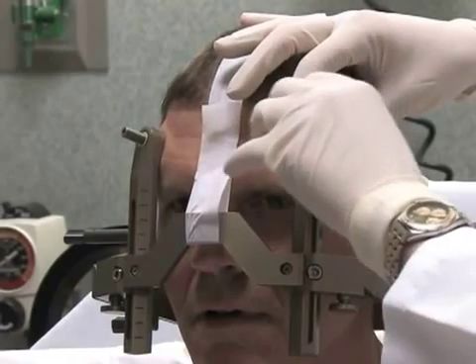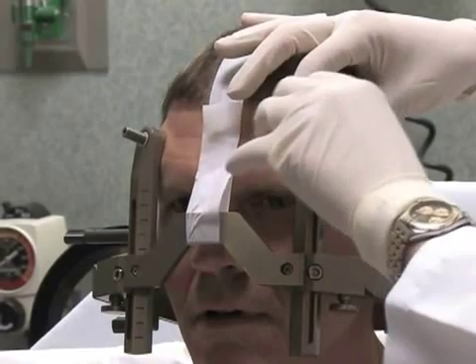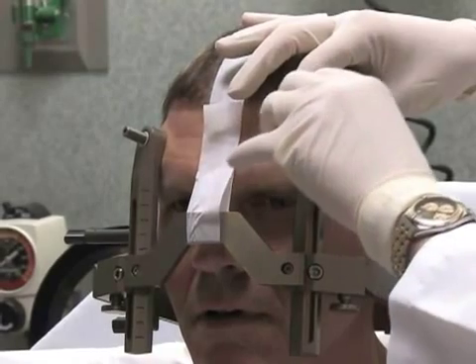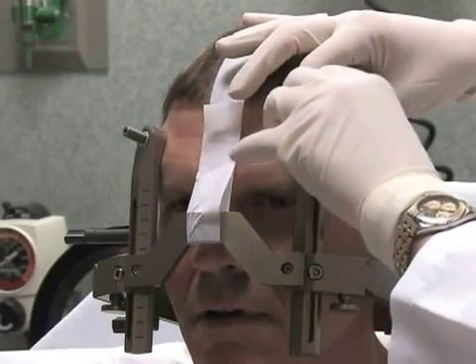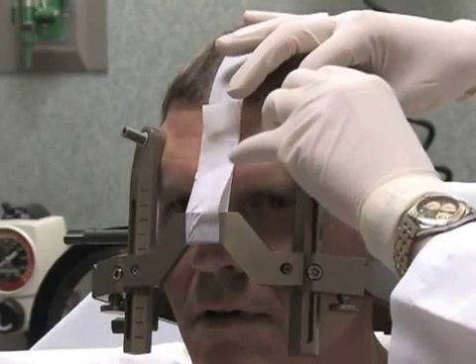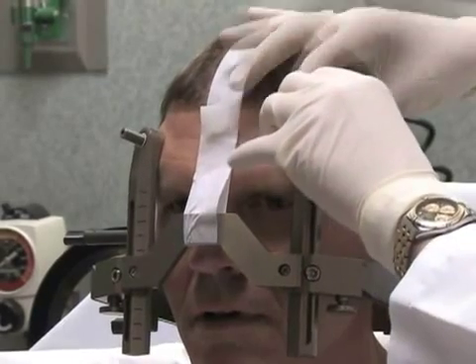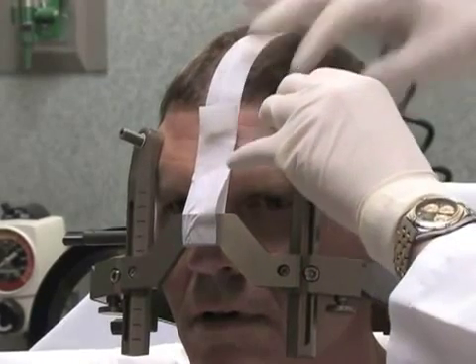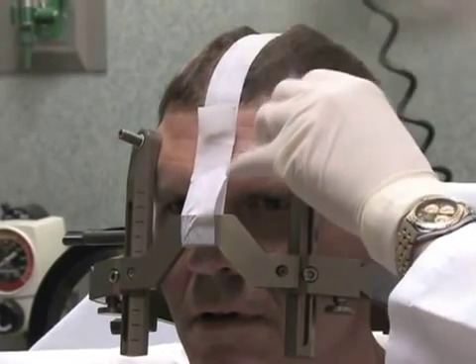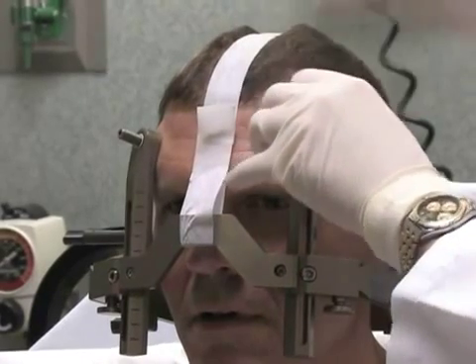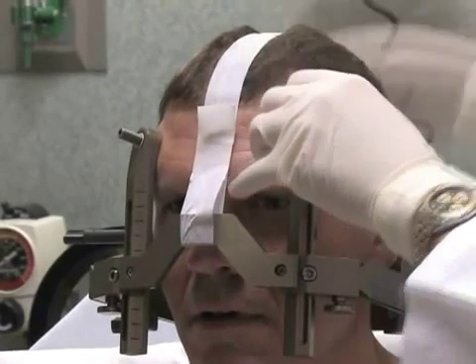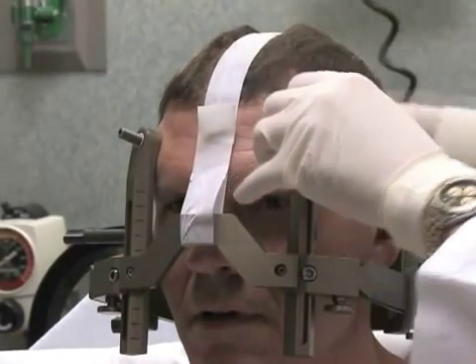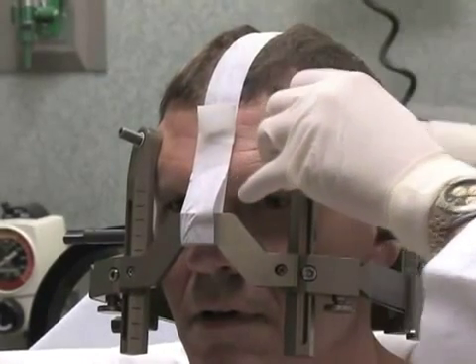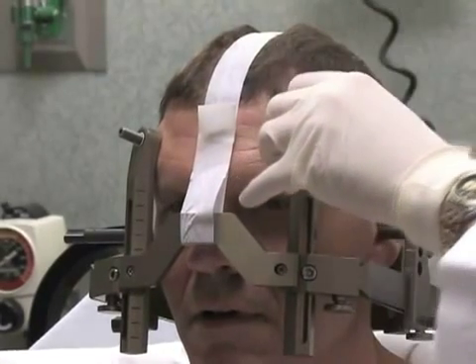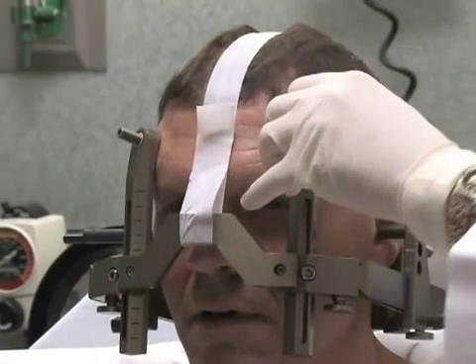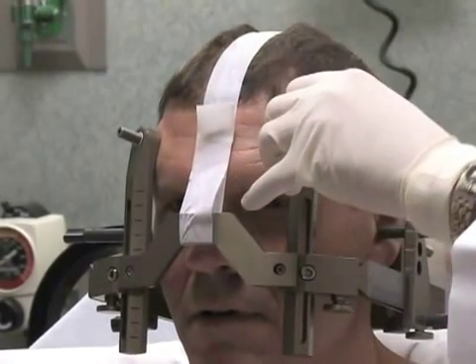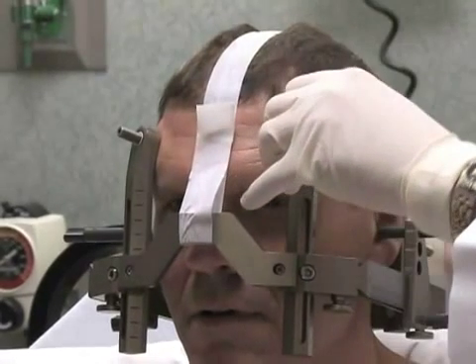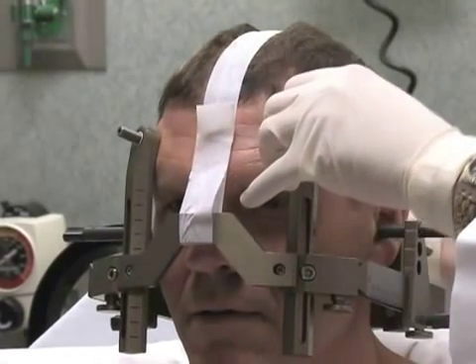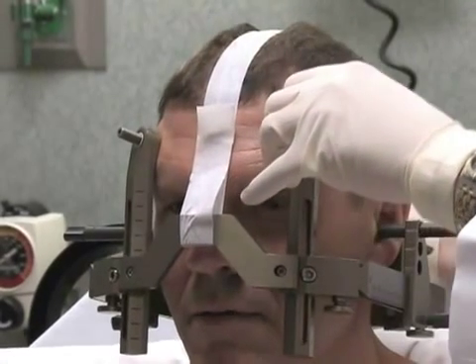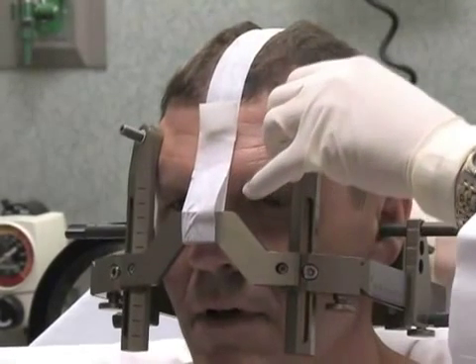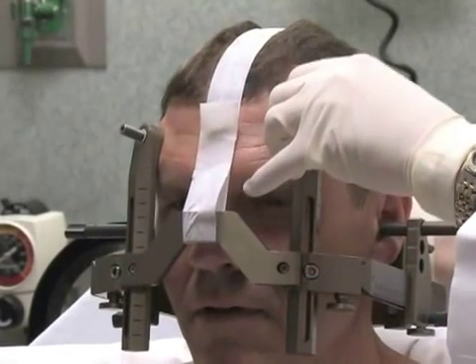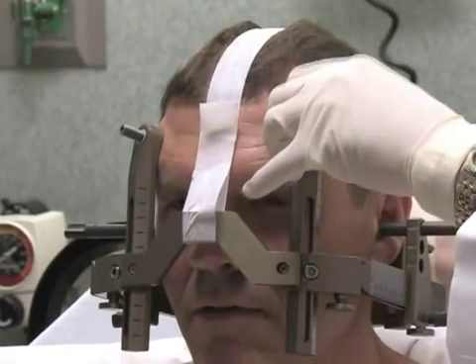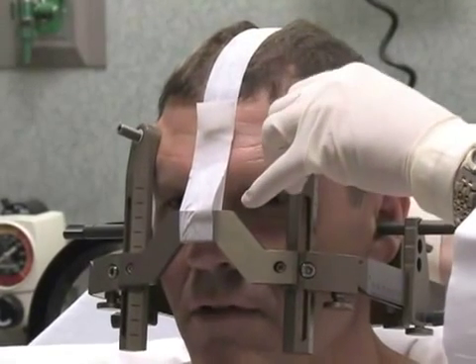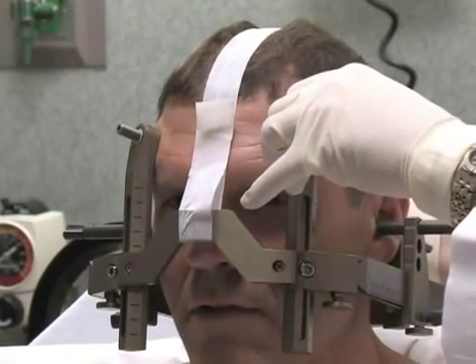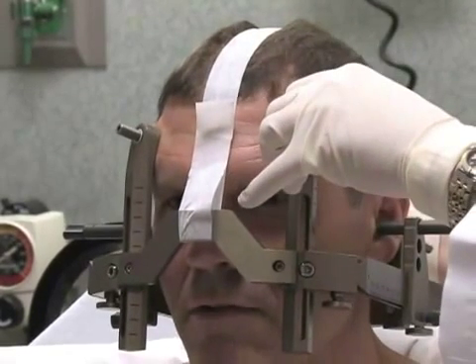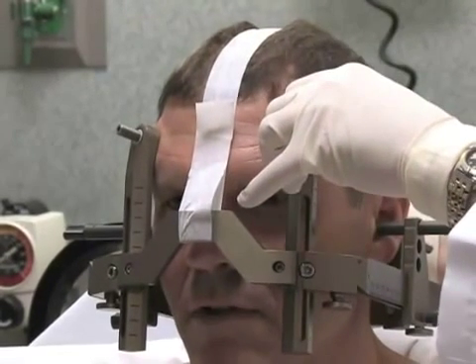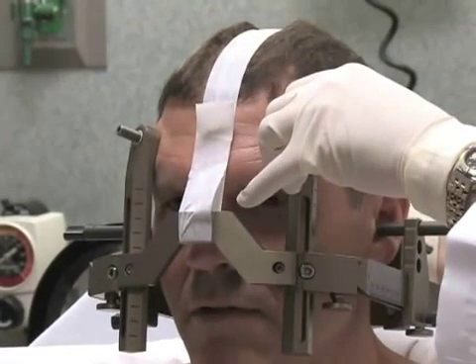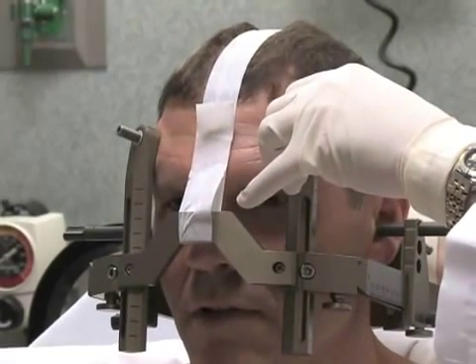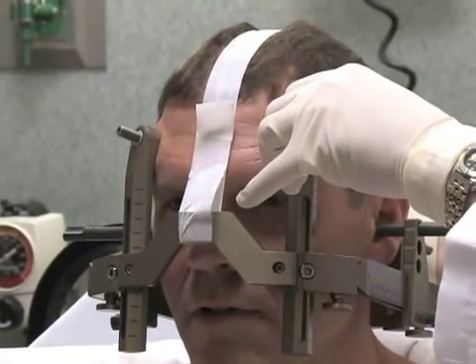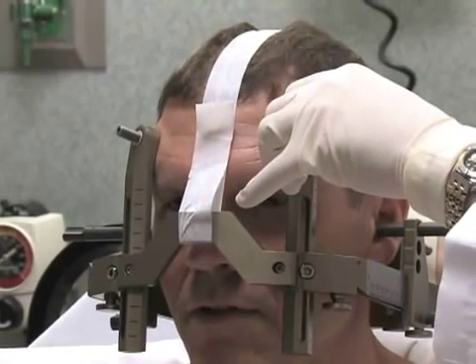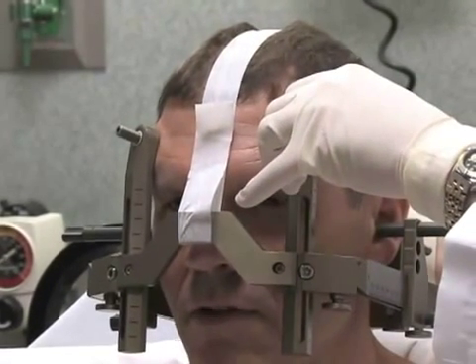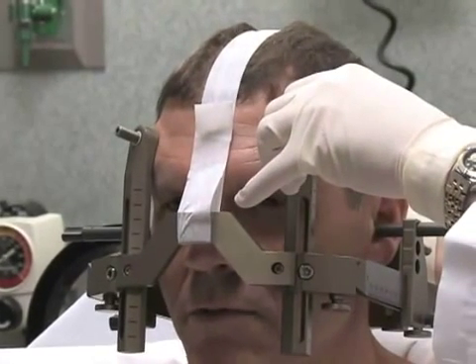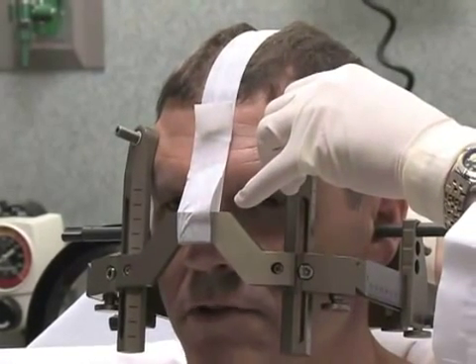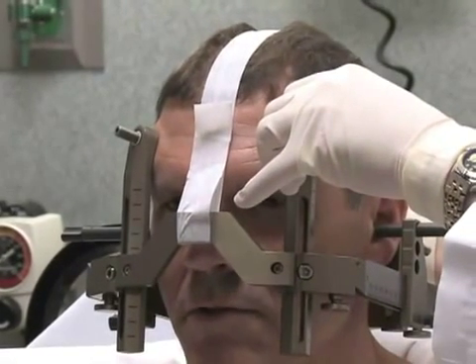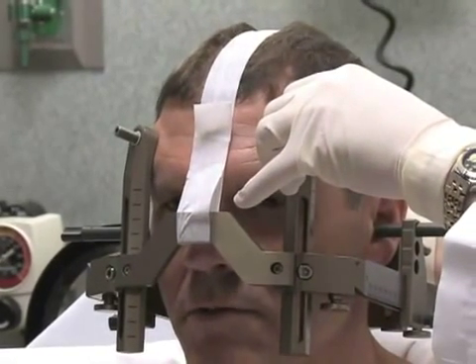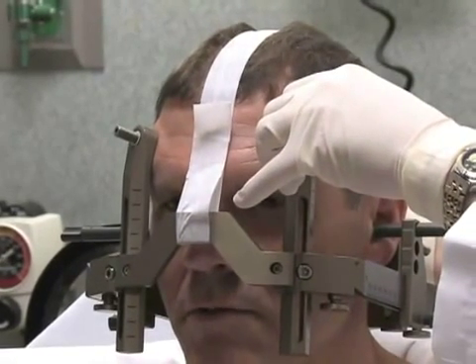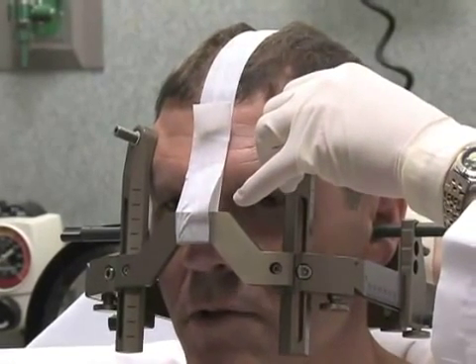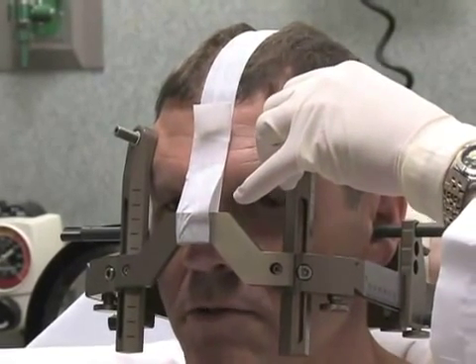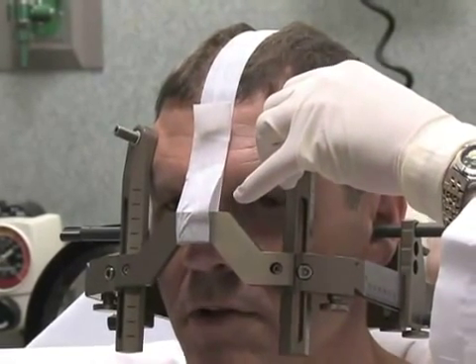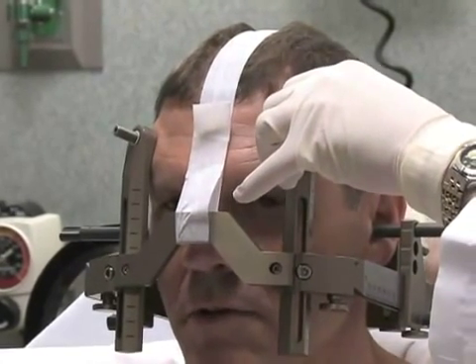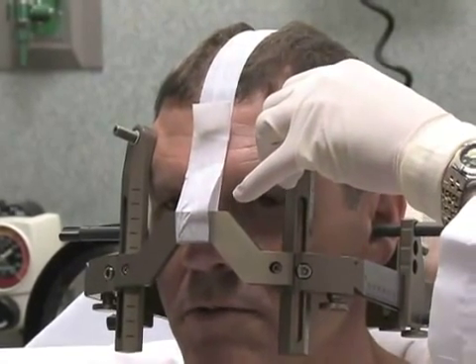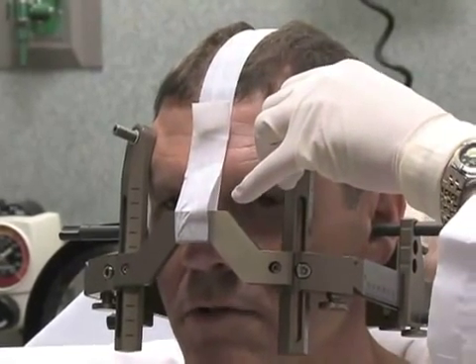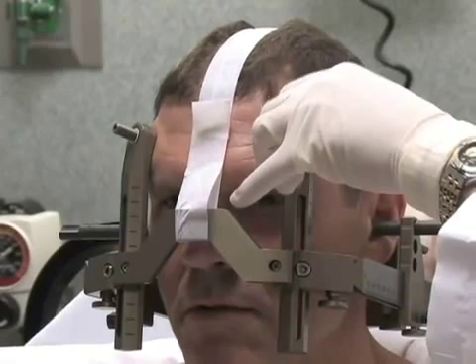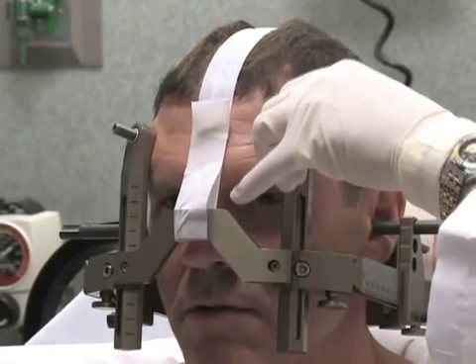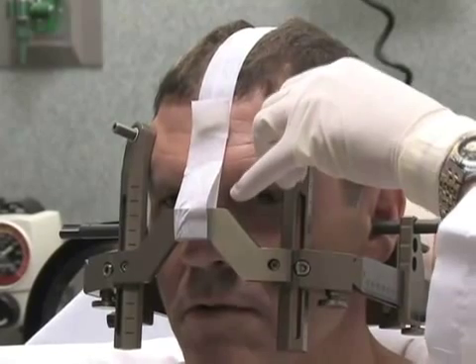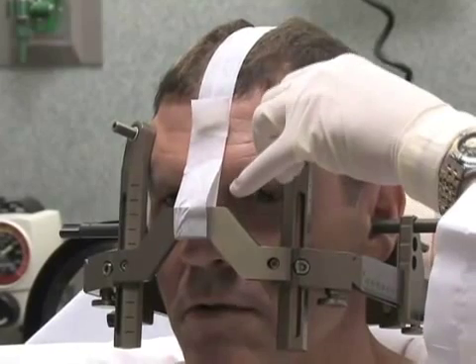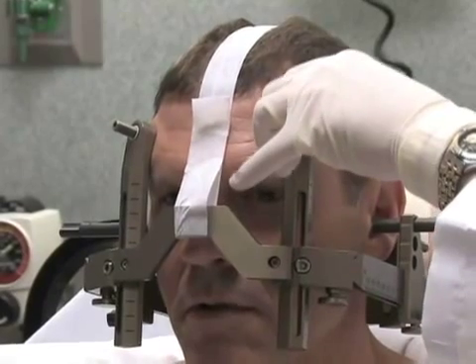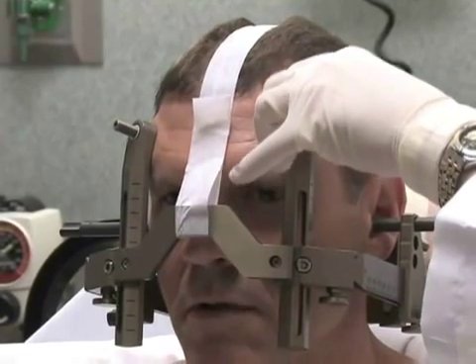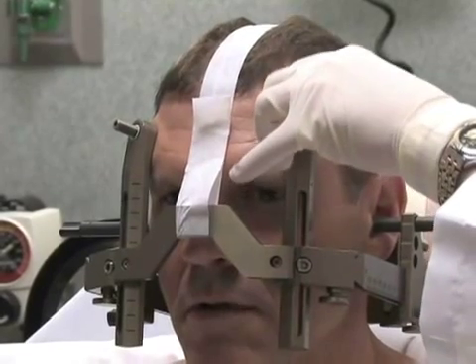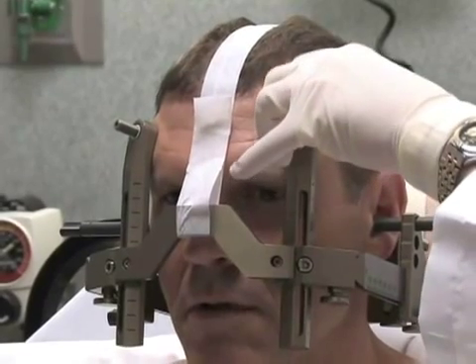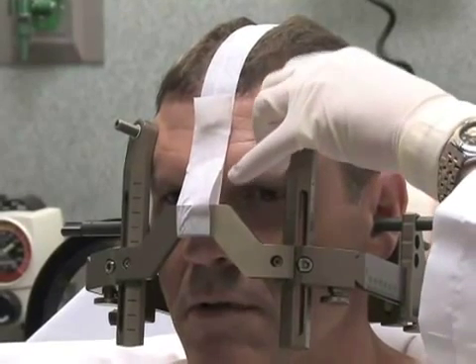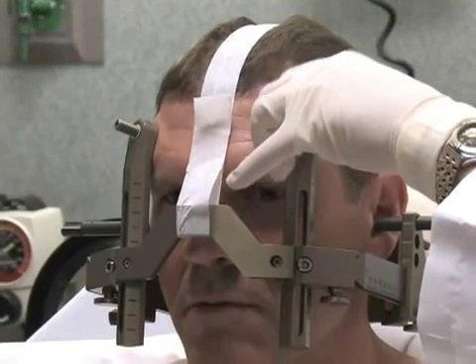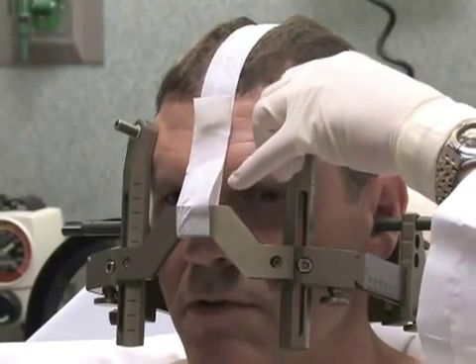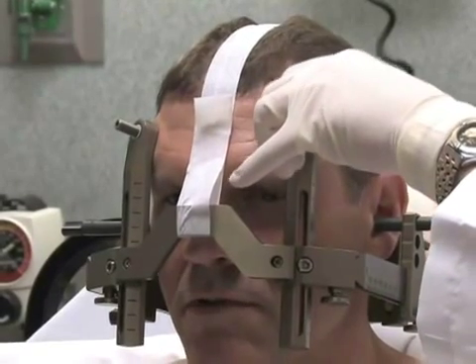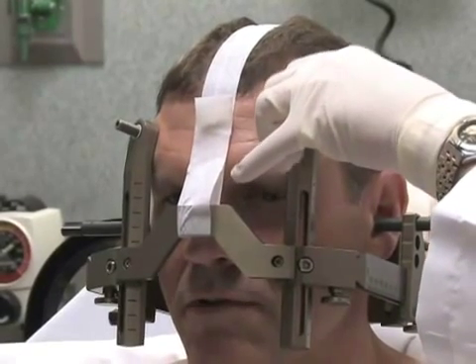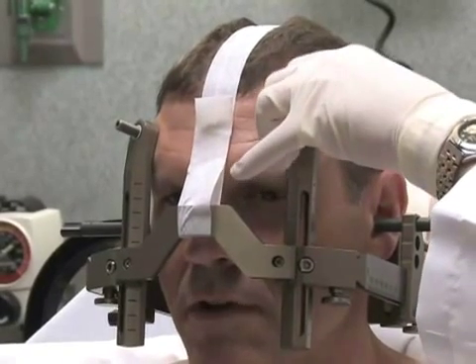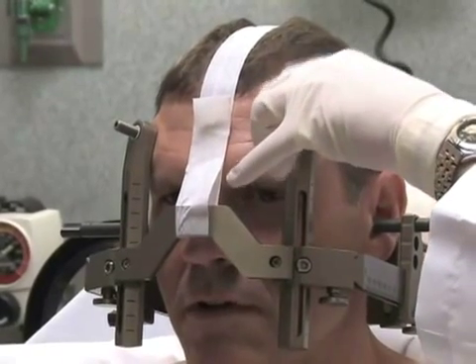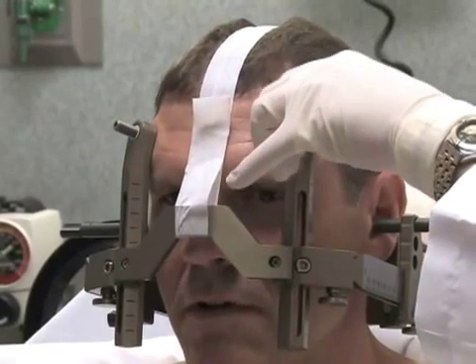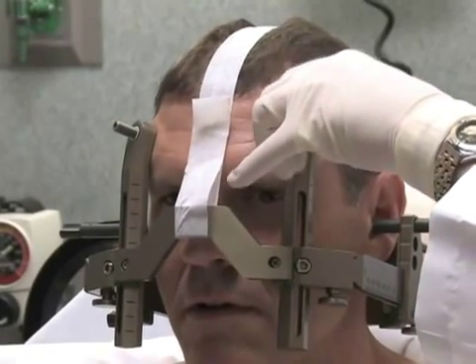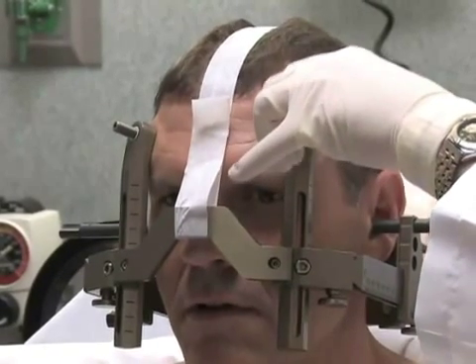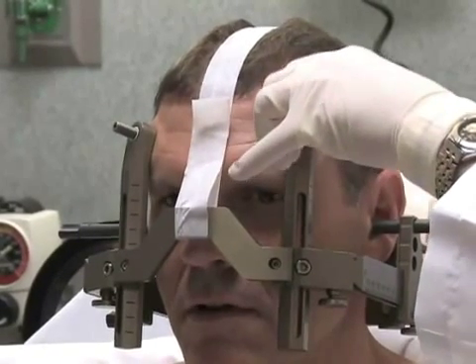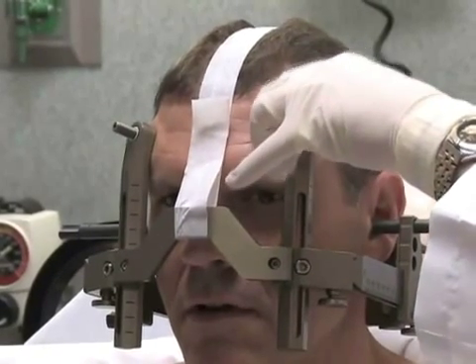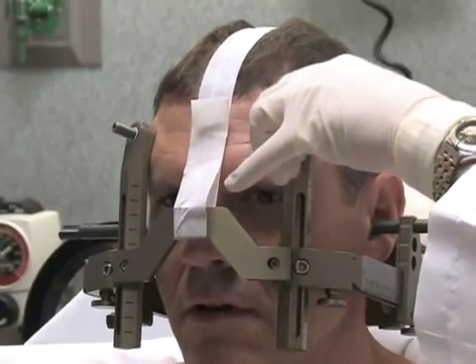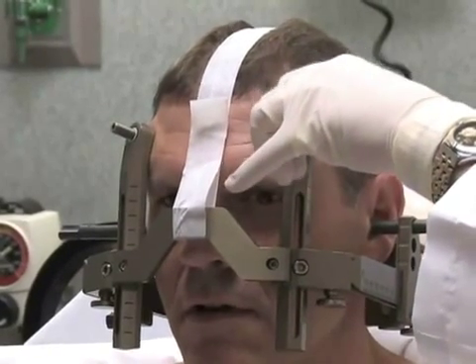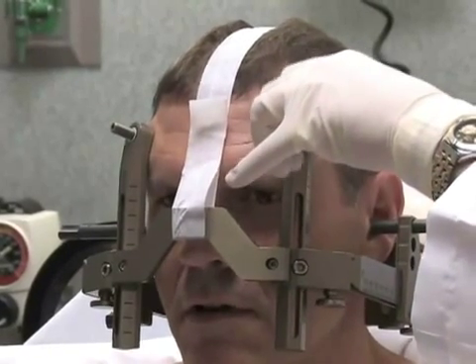Once numb, the pin screws are inserted and tightened. You may feel some pressure as the pins are tightened down.